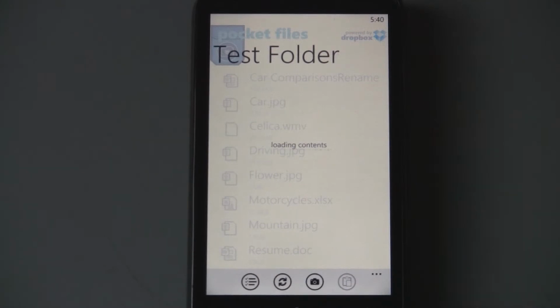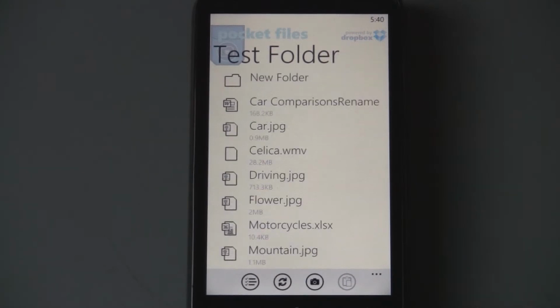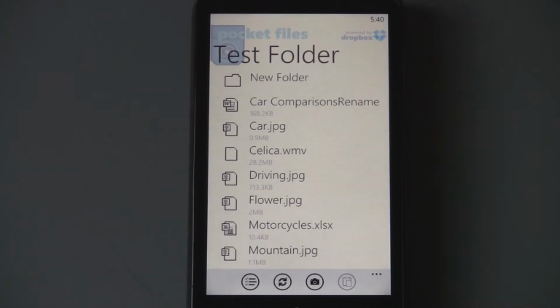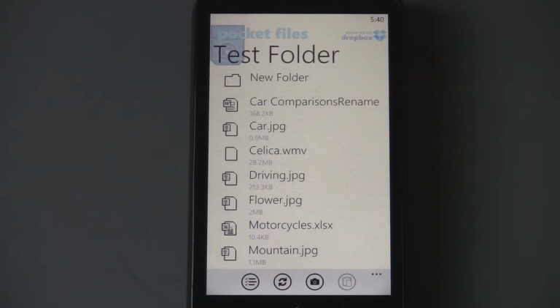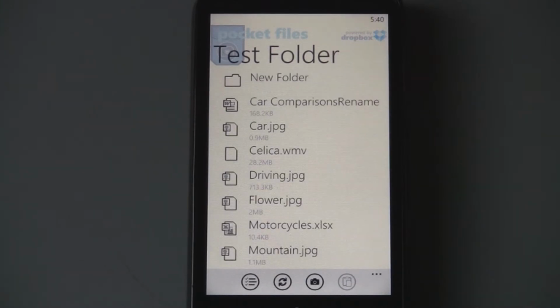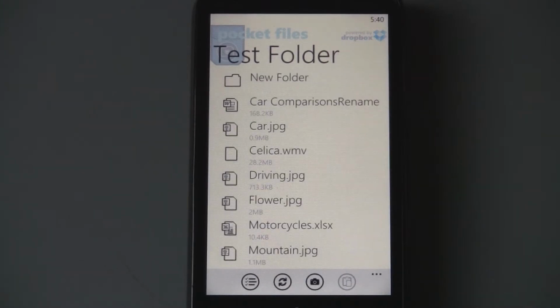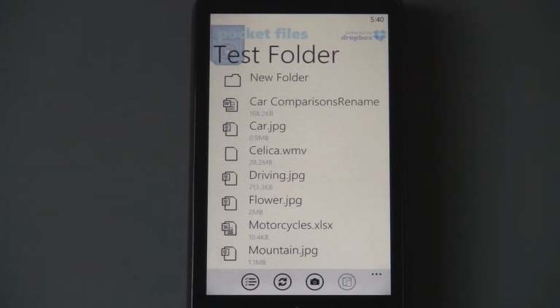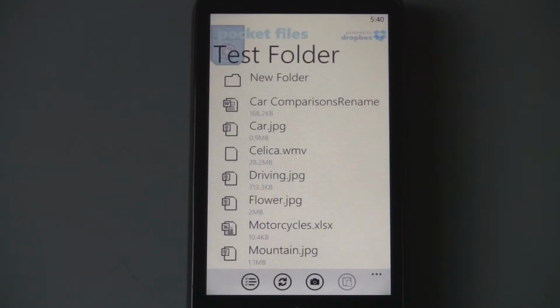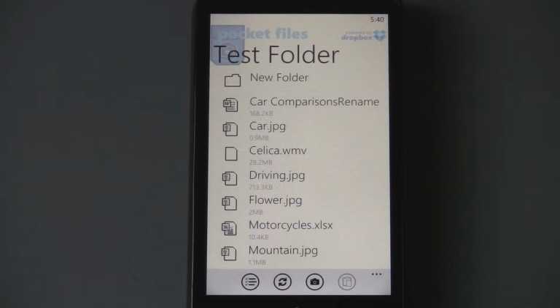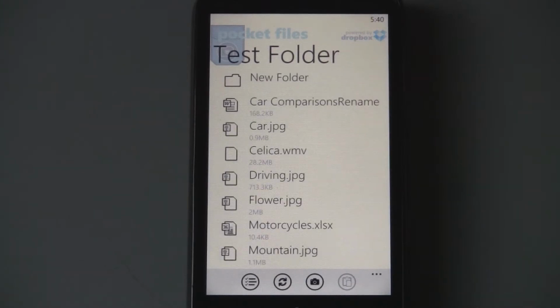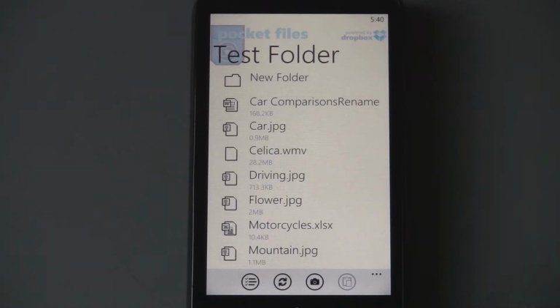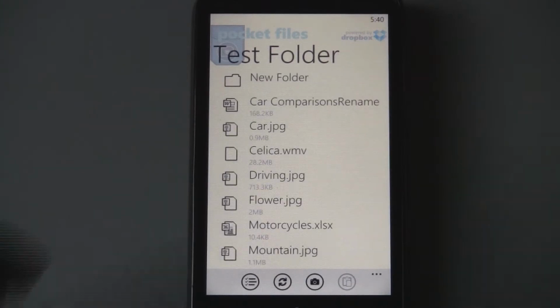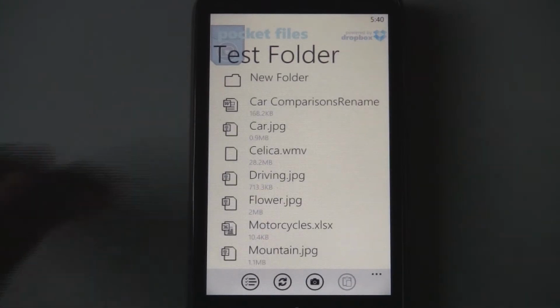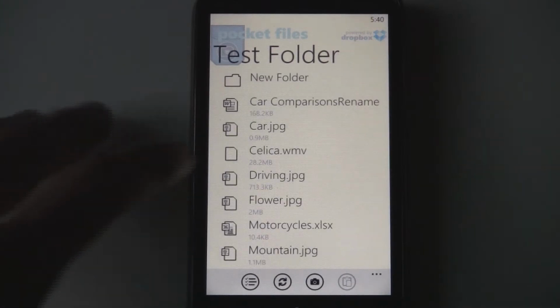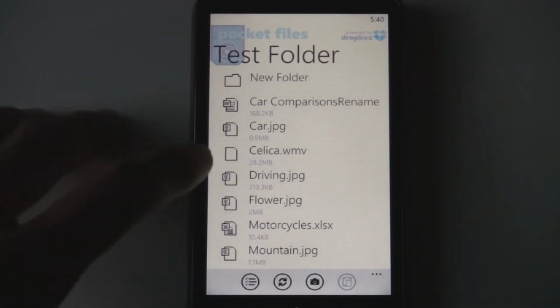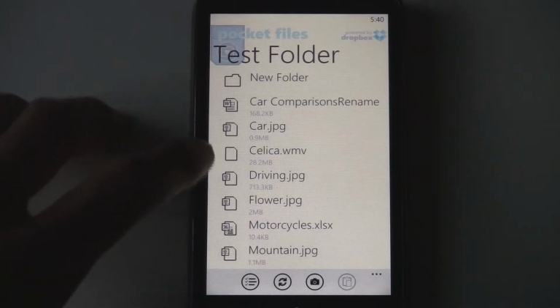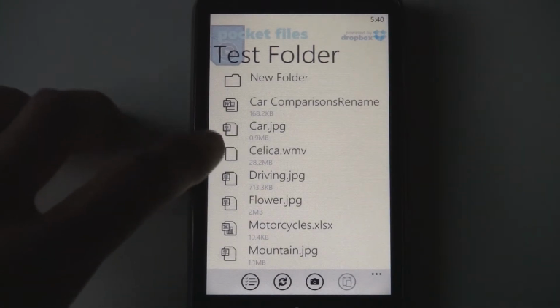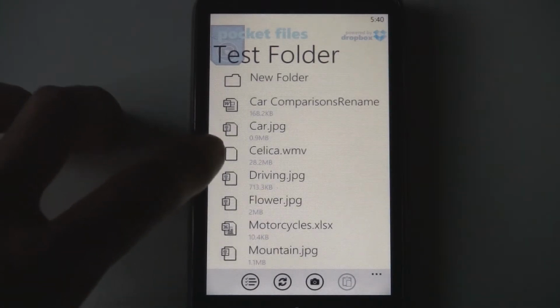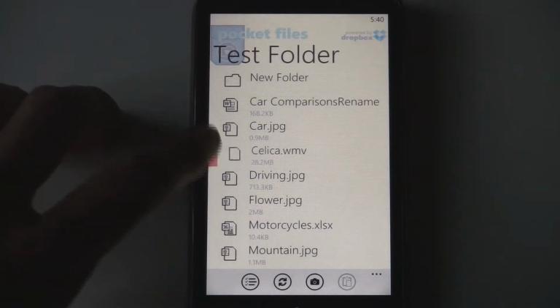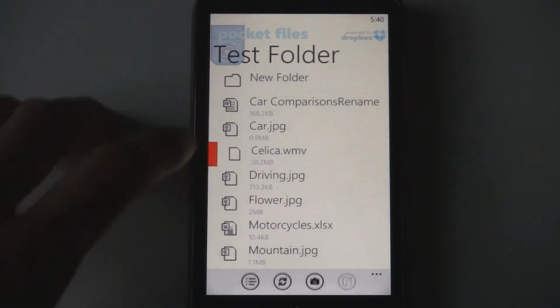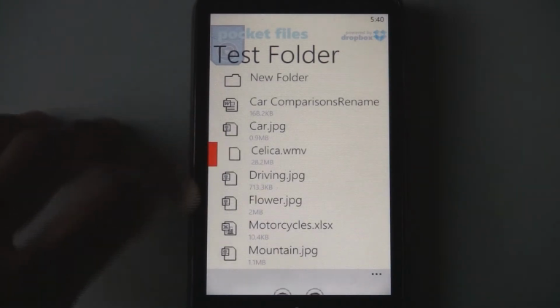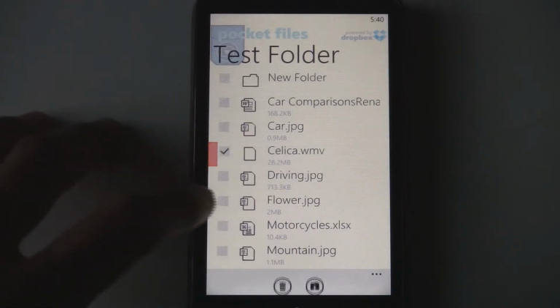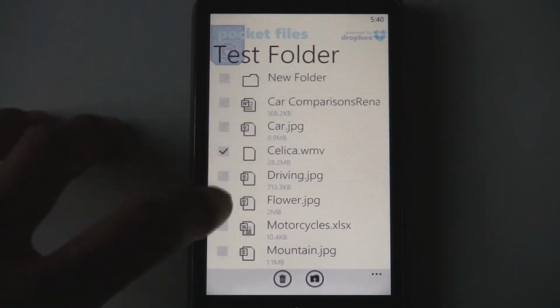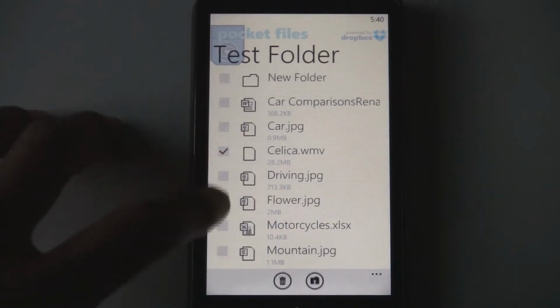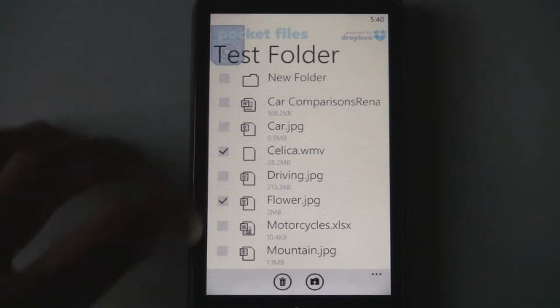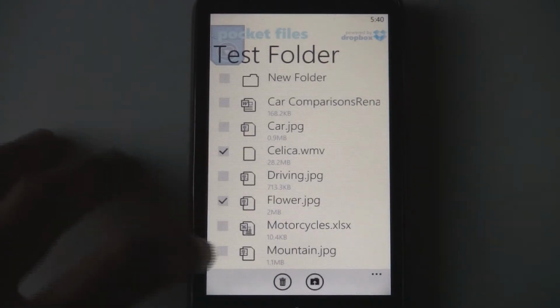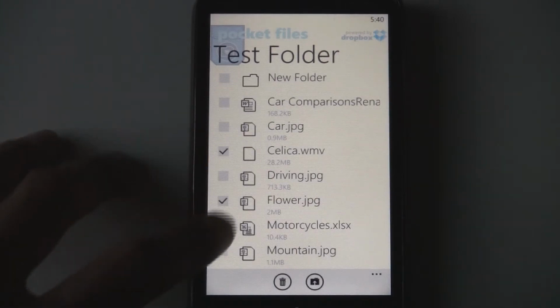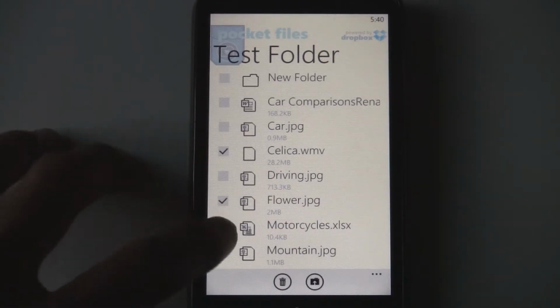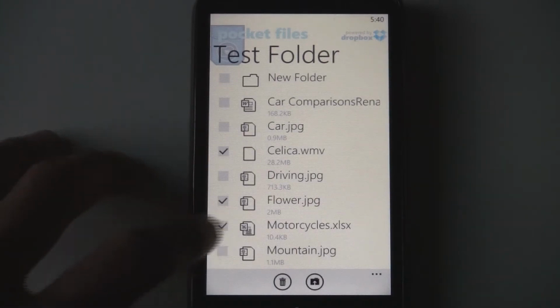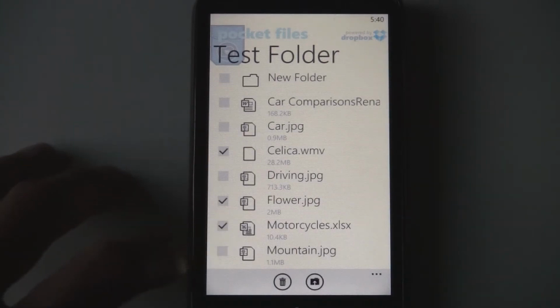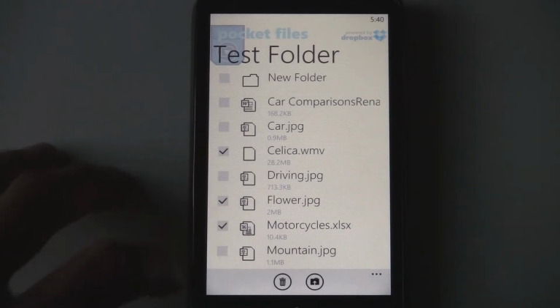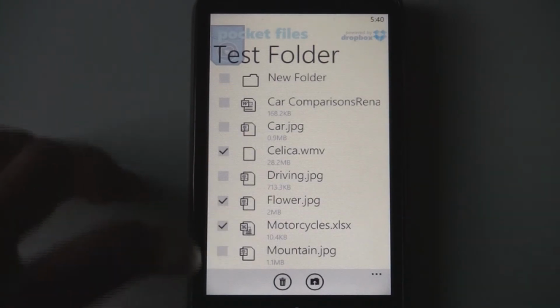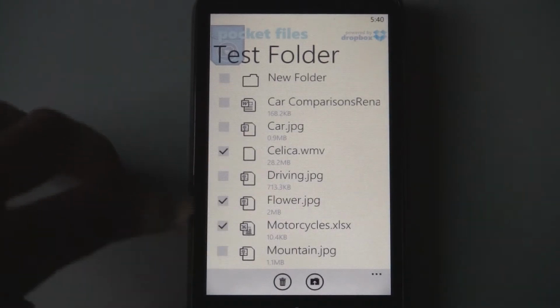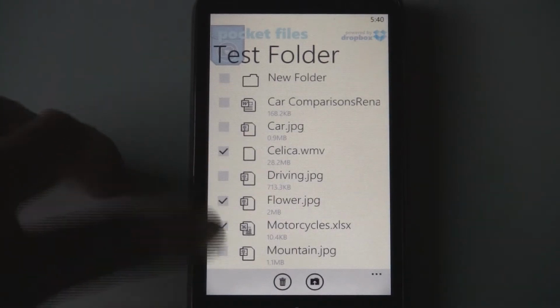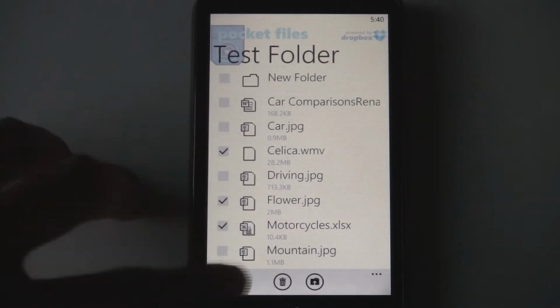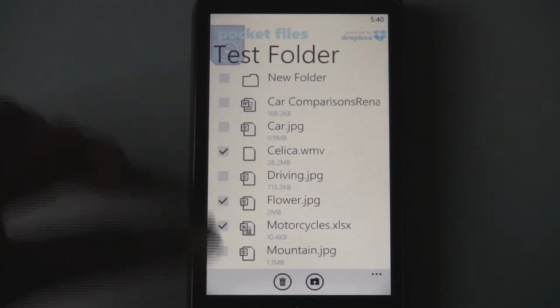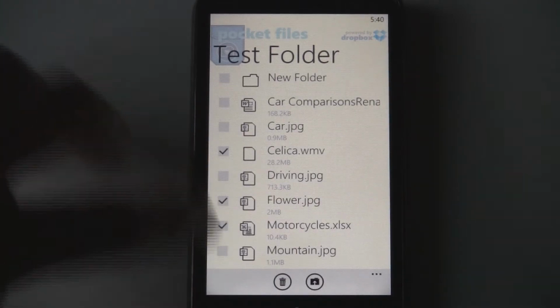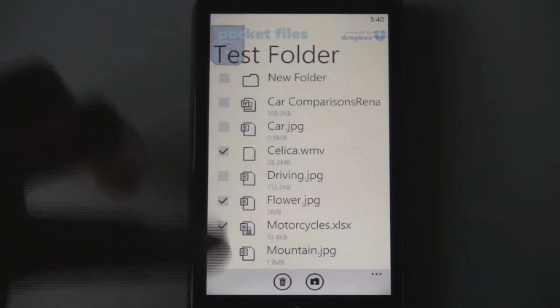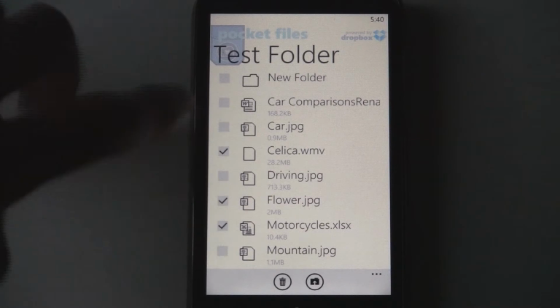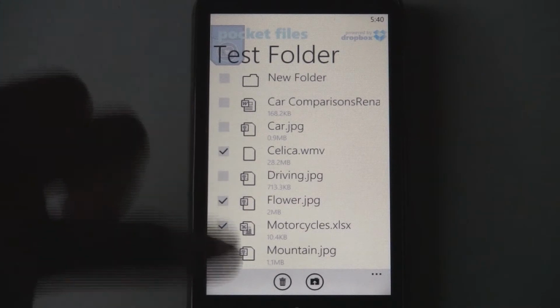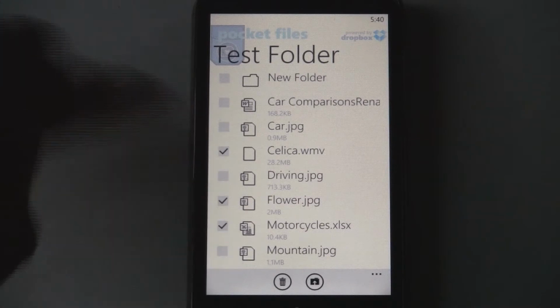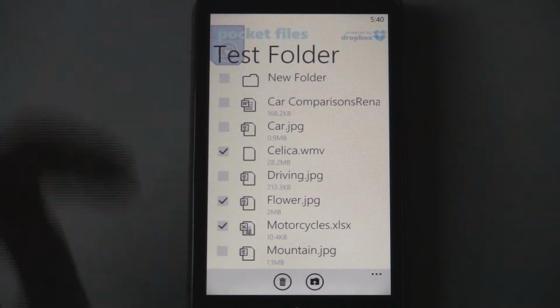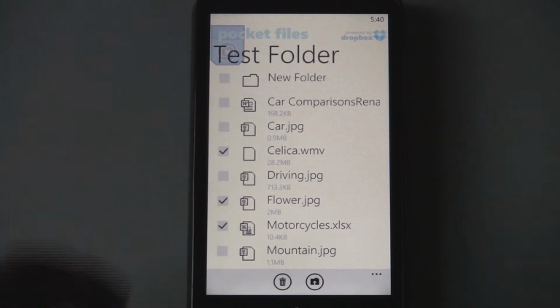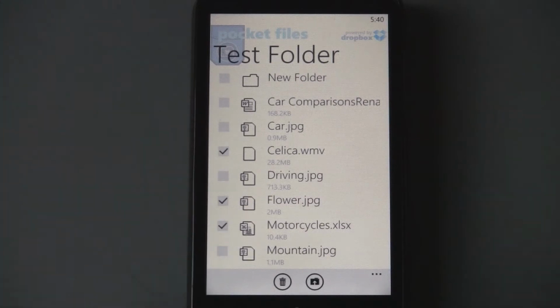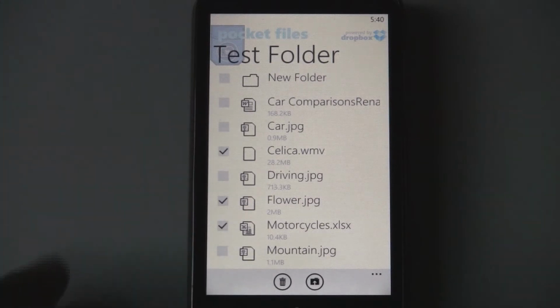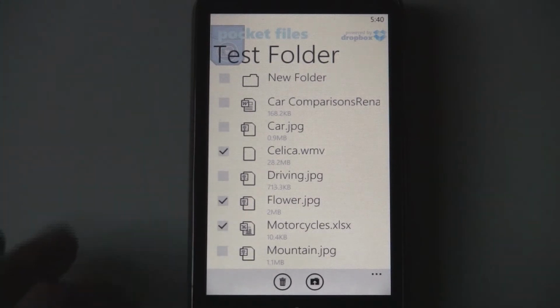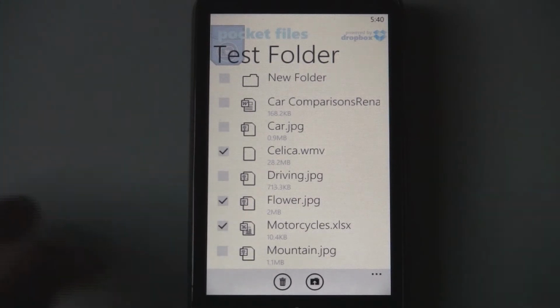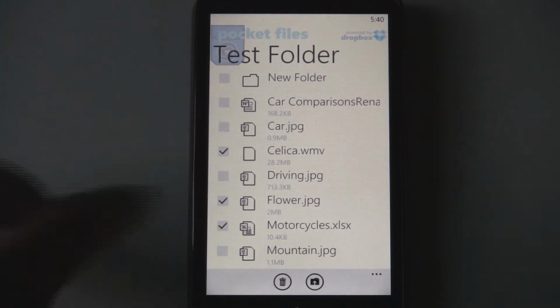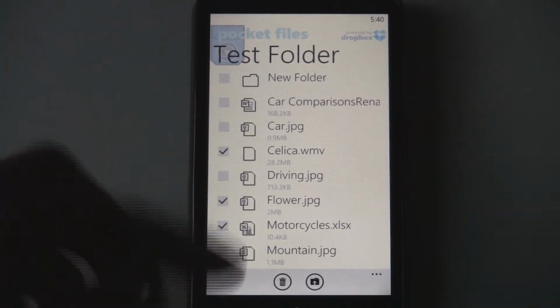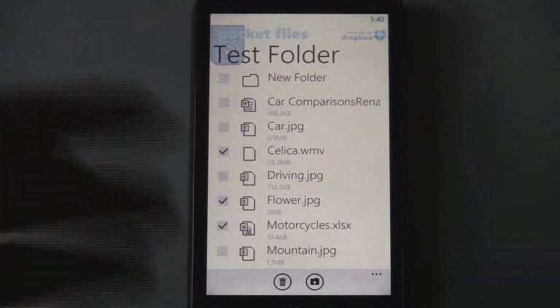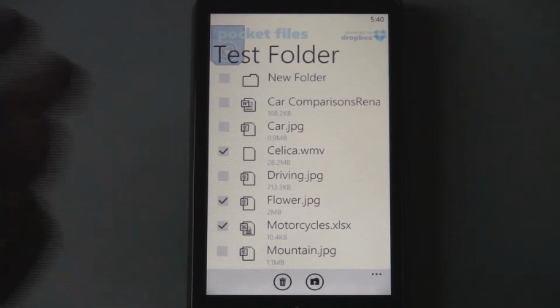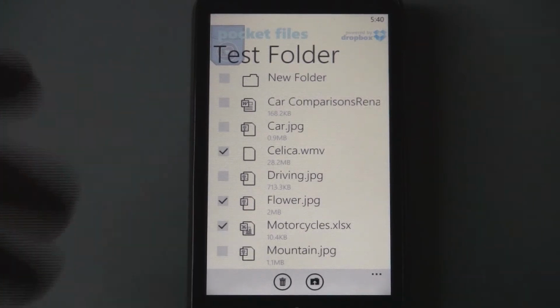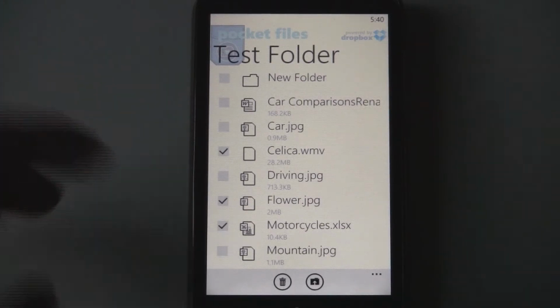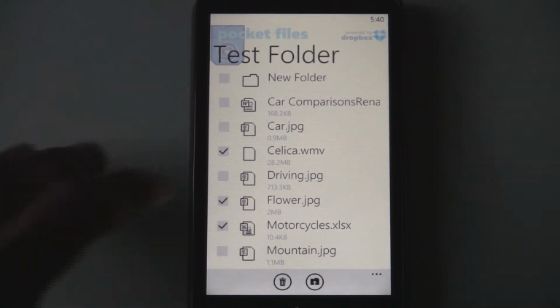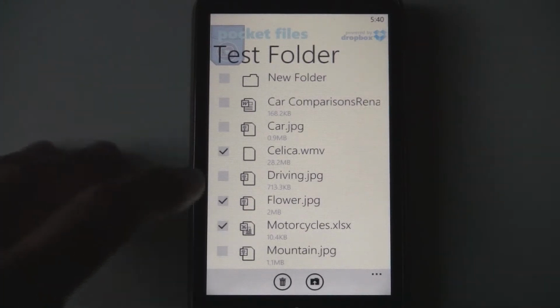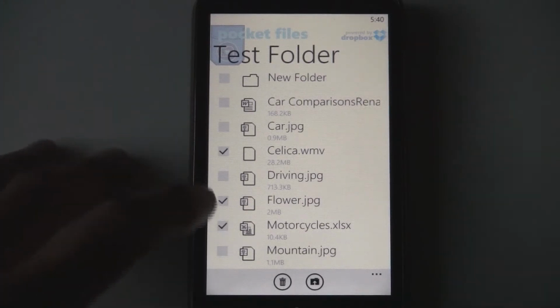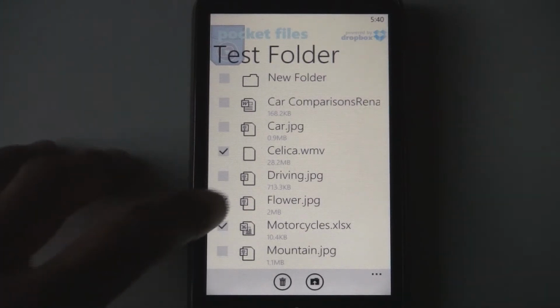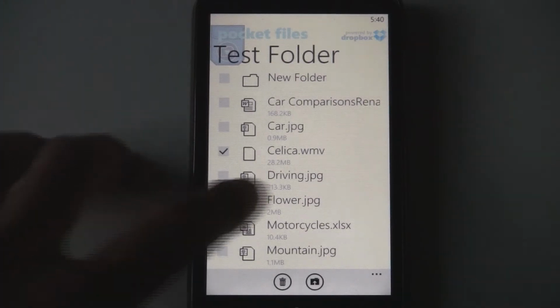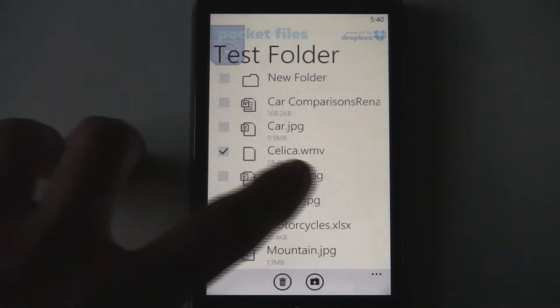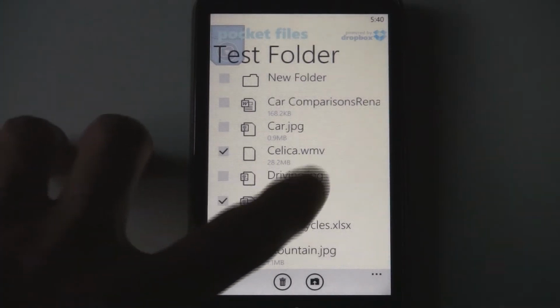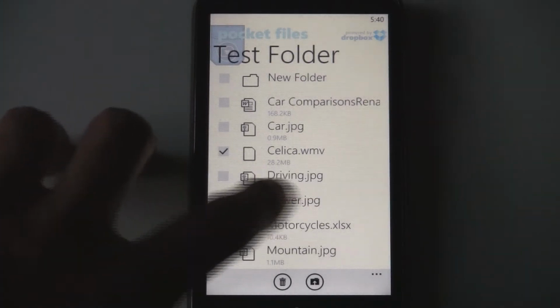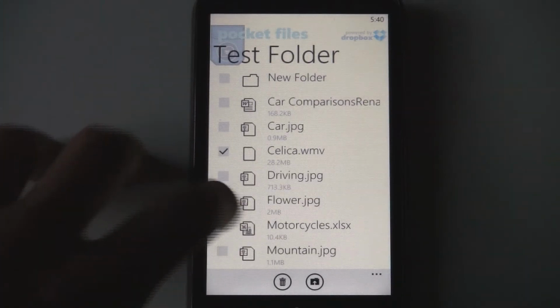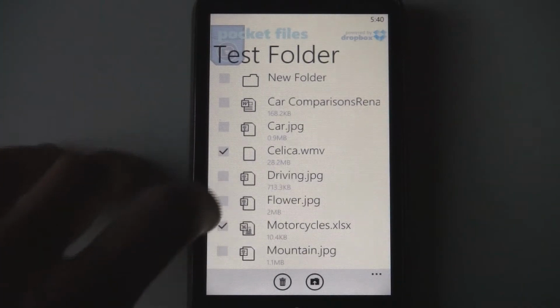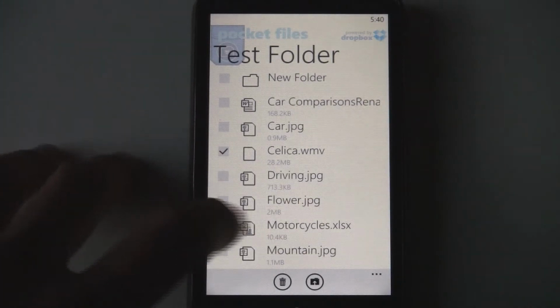The reorganization options are really great because they have this really slick selecting system.